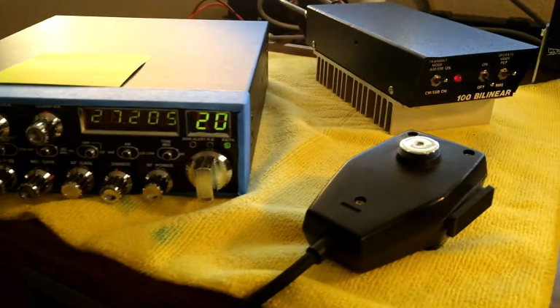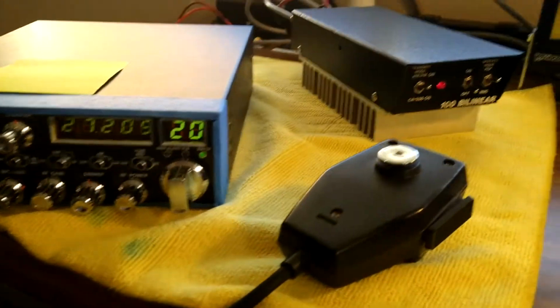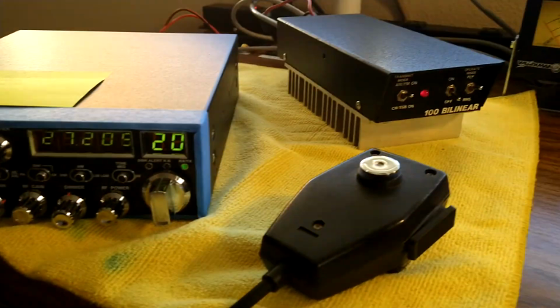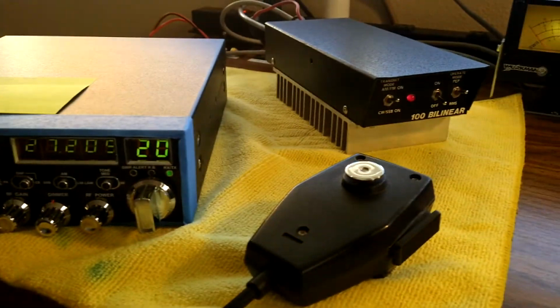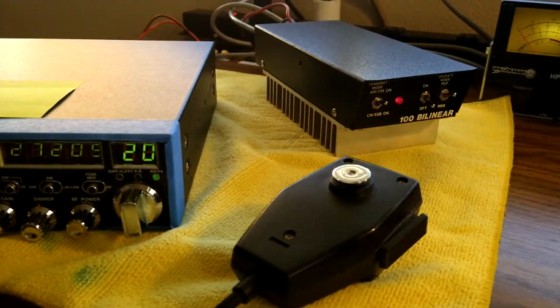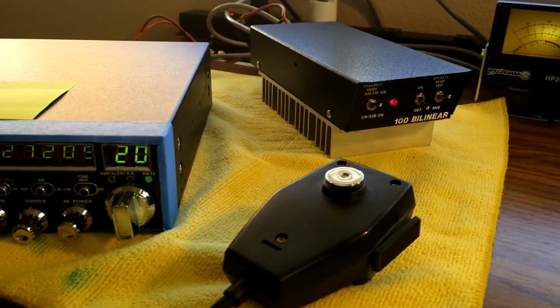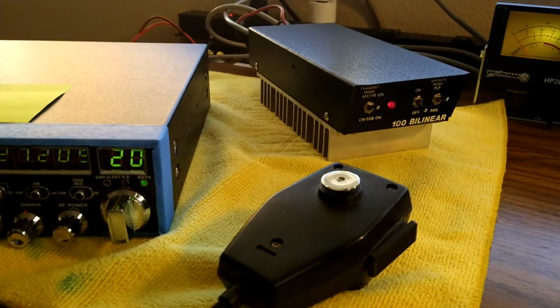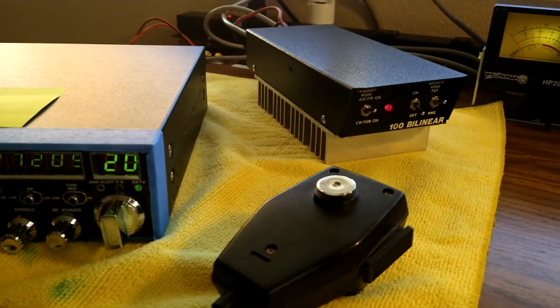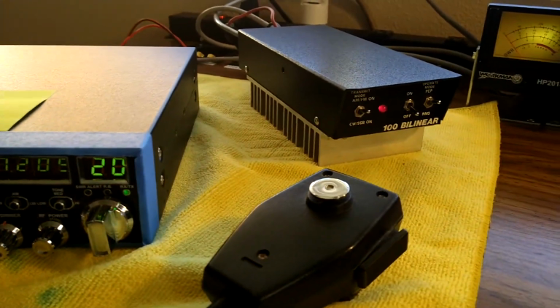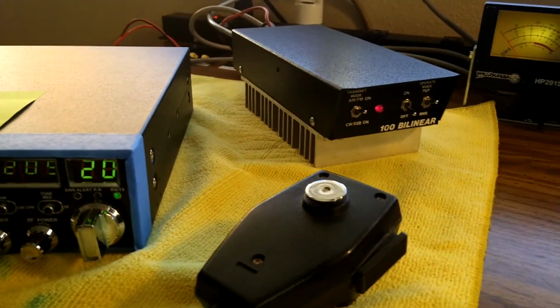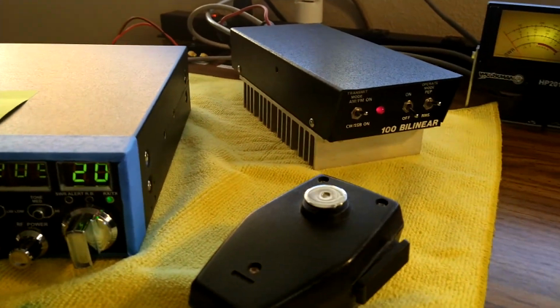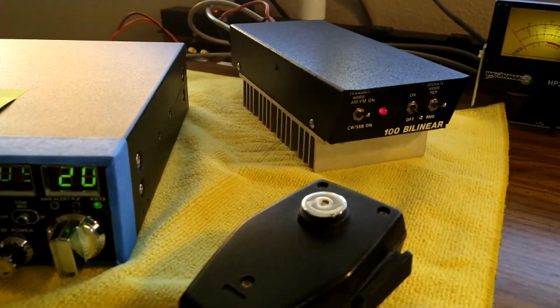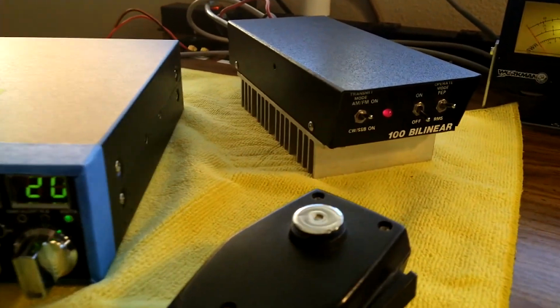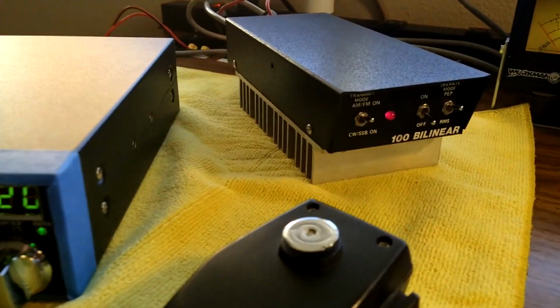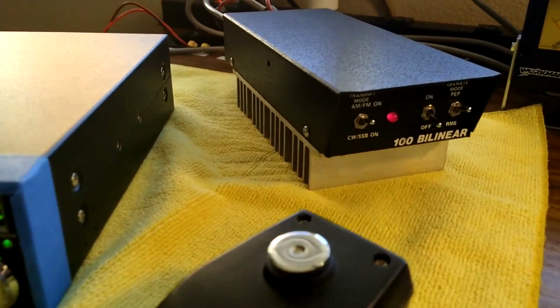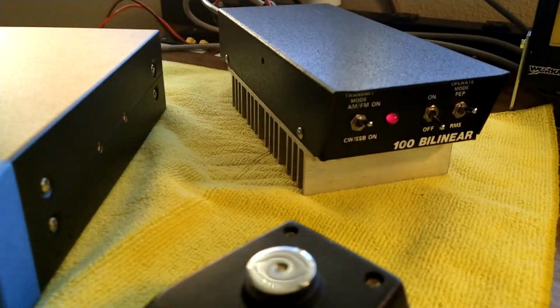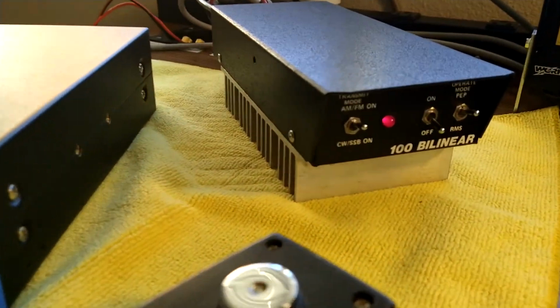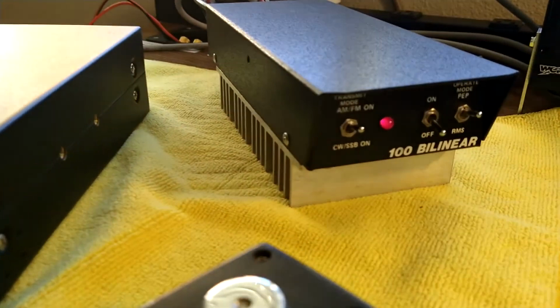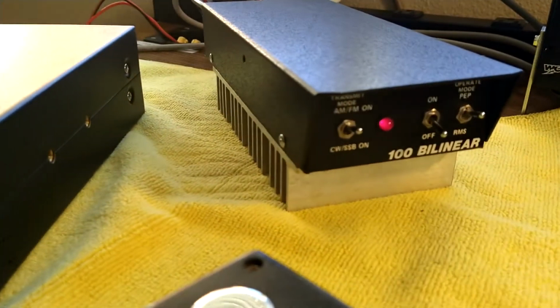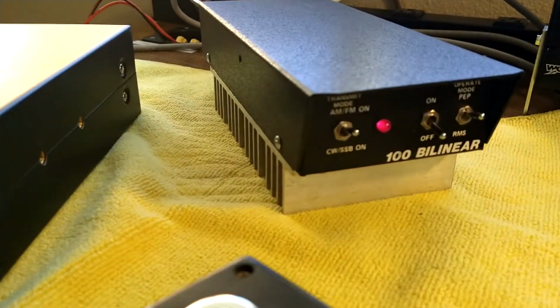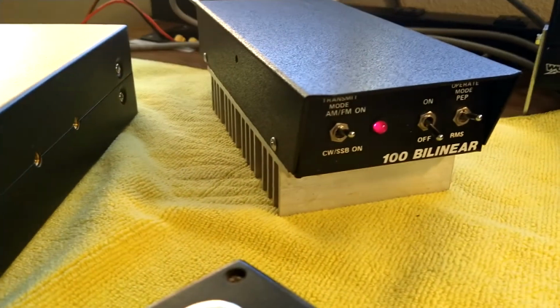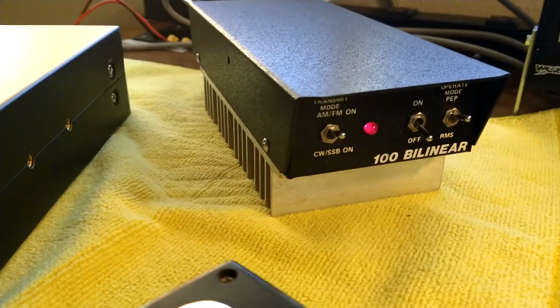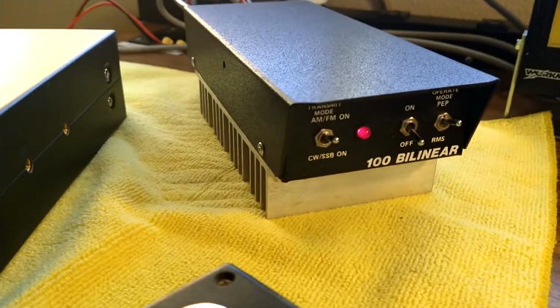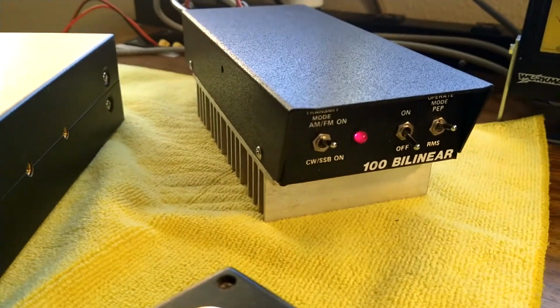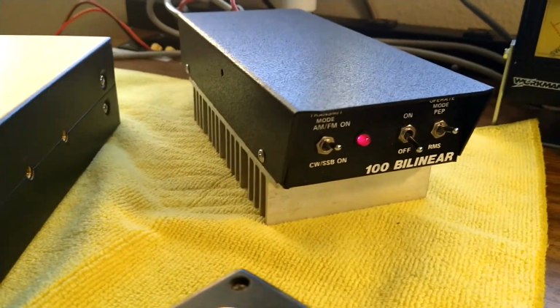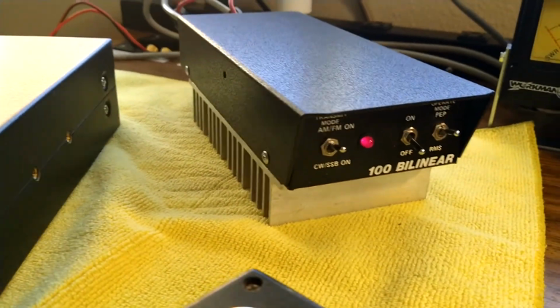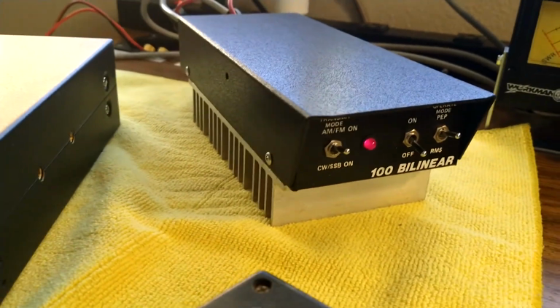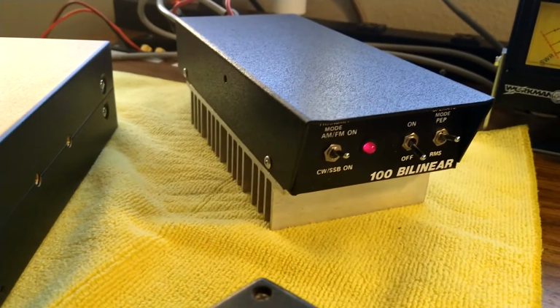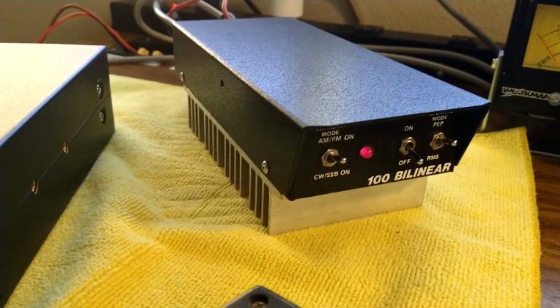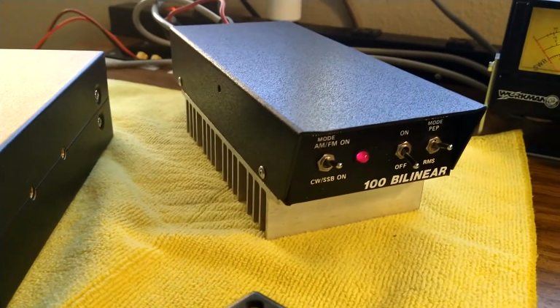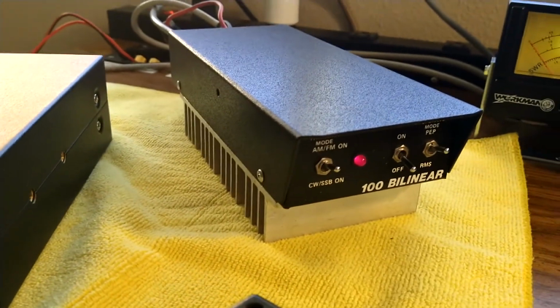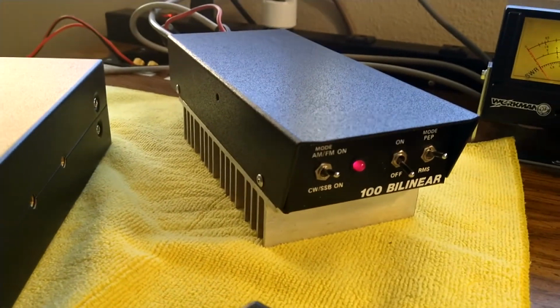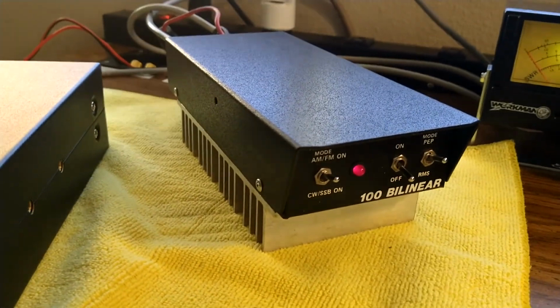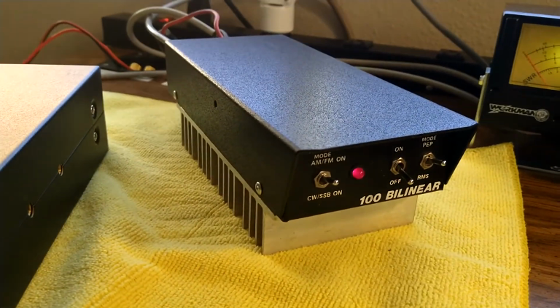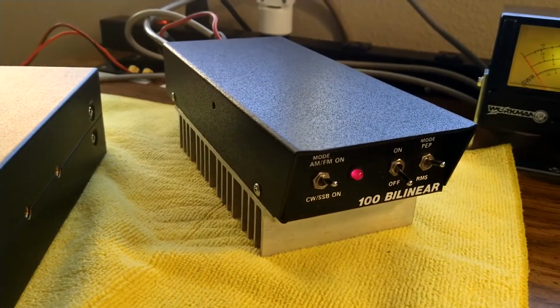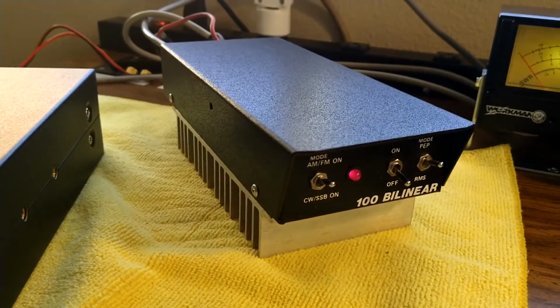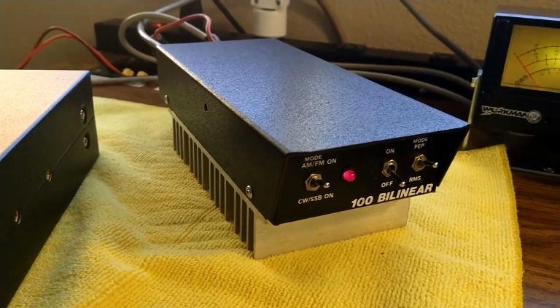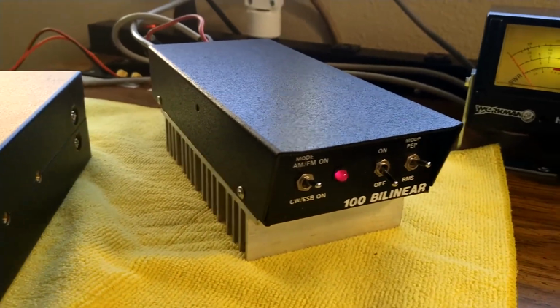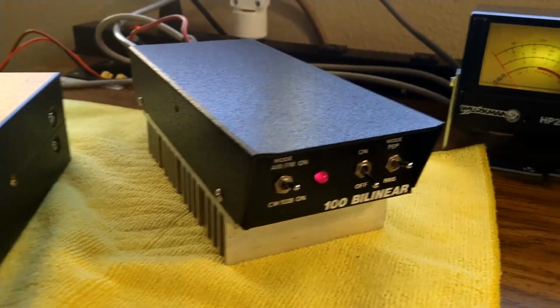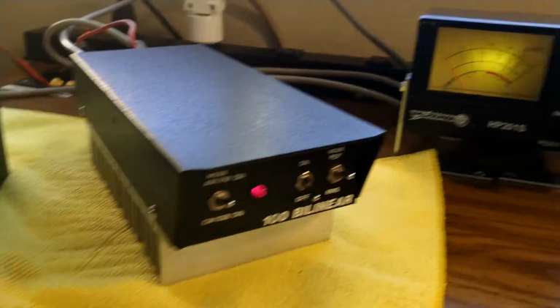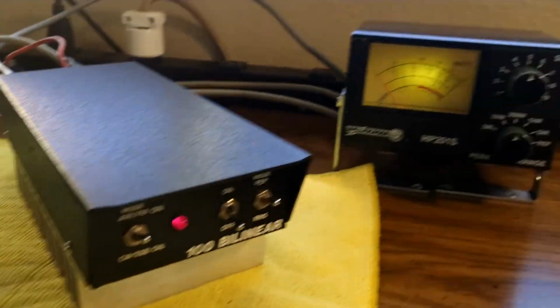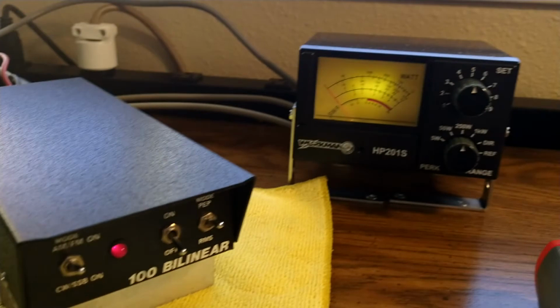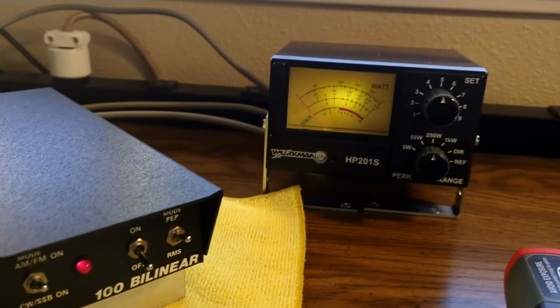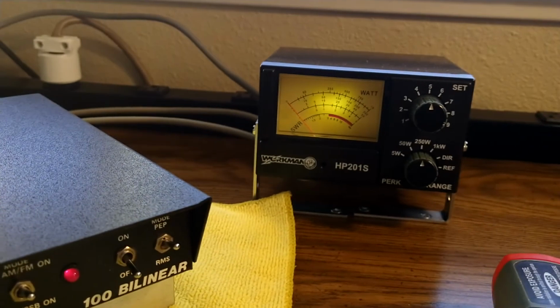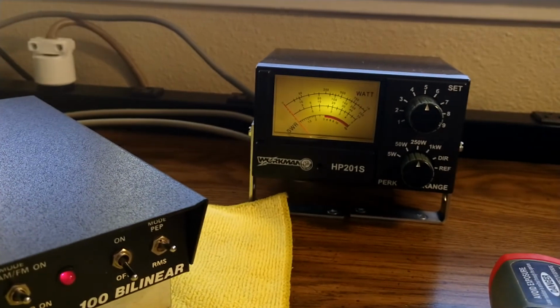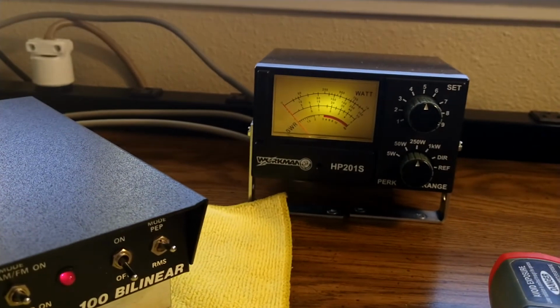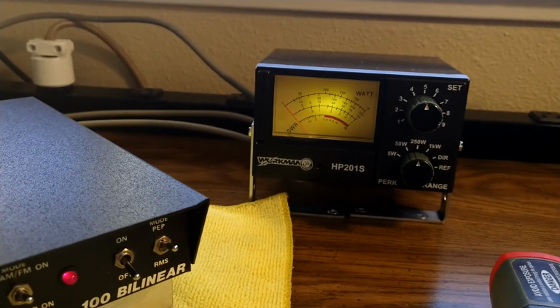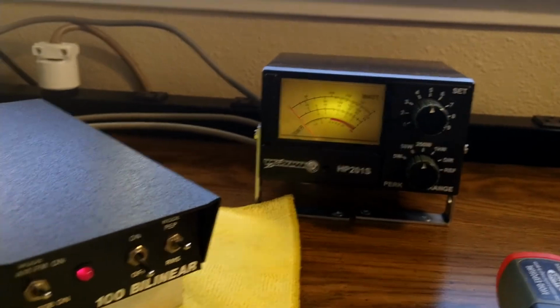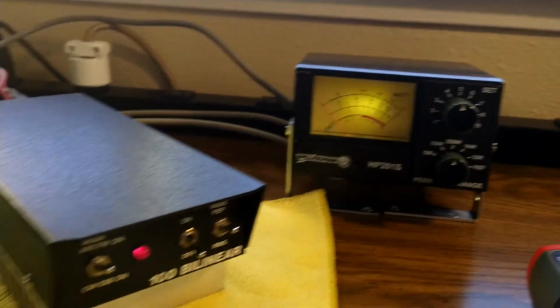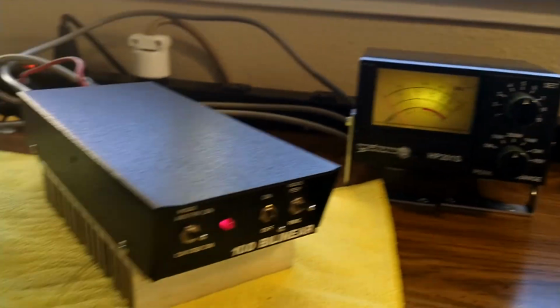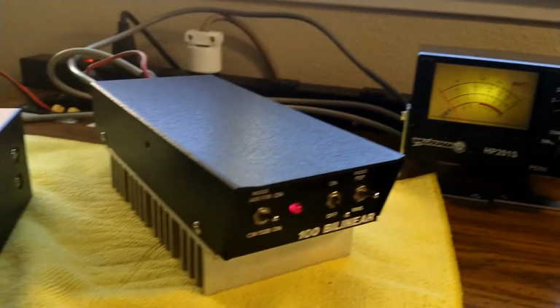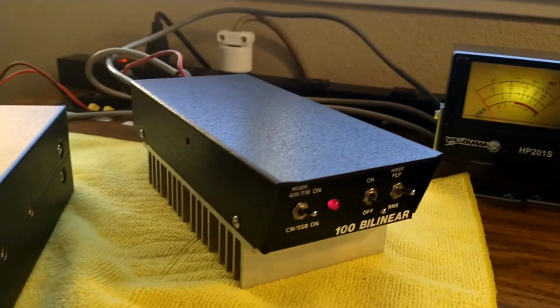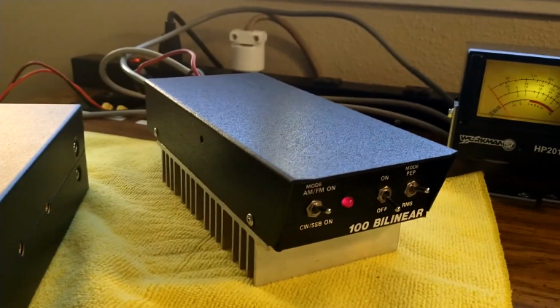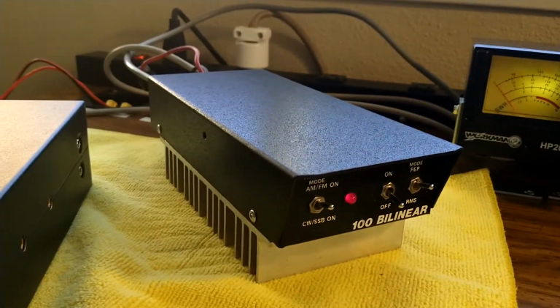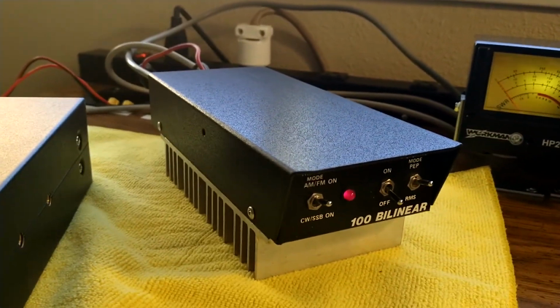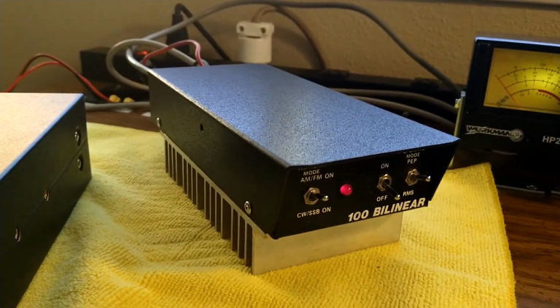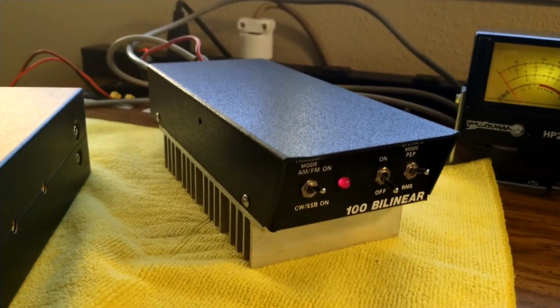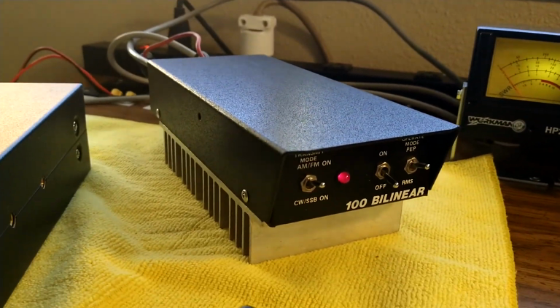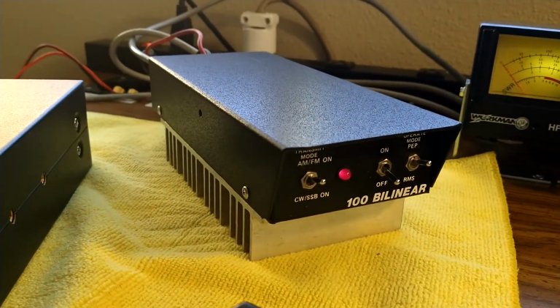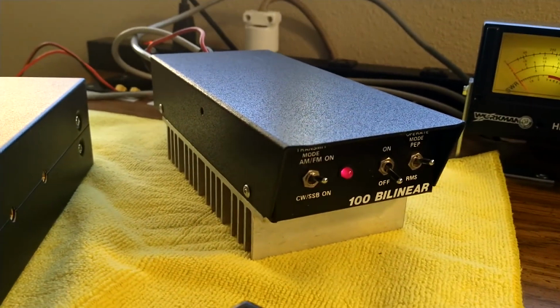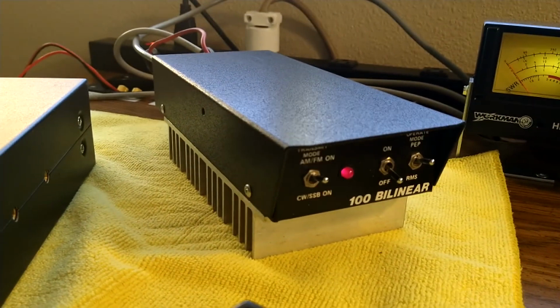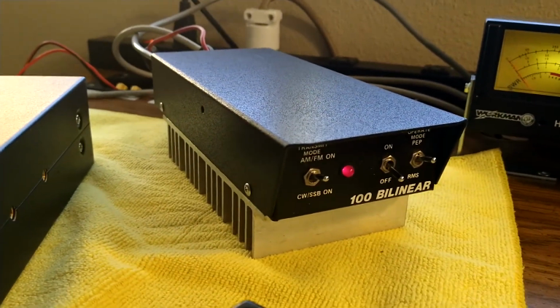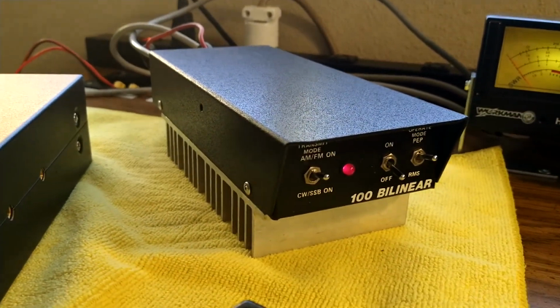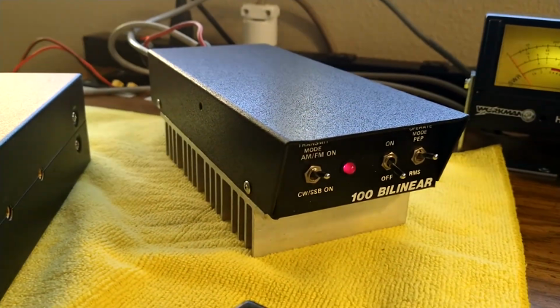So there it is — the little 100 Bi-Linear. And it's working pretty darn good. Okay, thanks for watching.